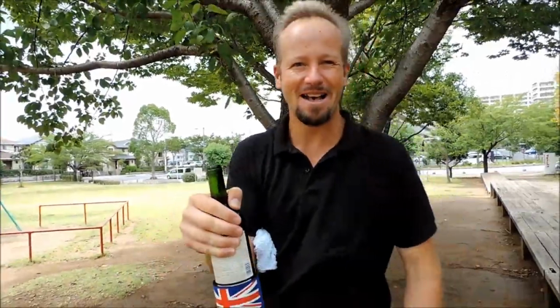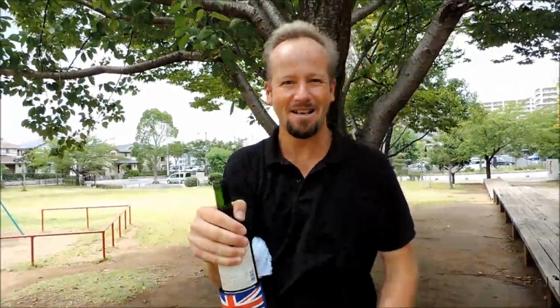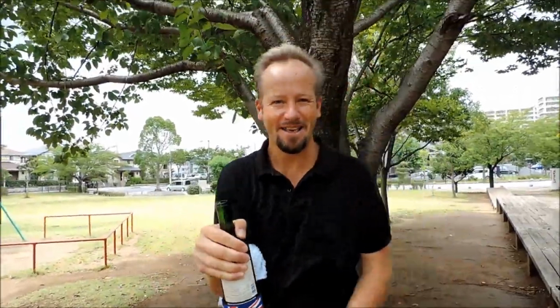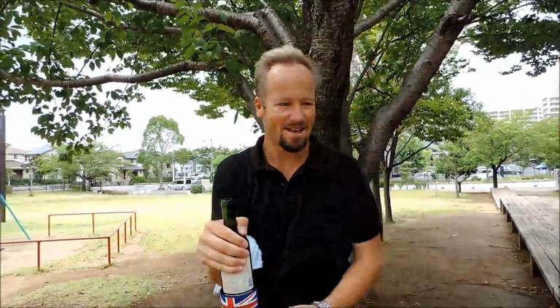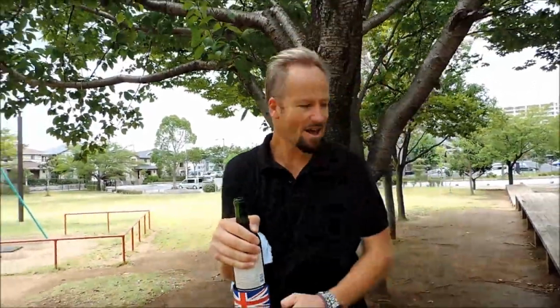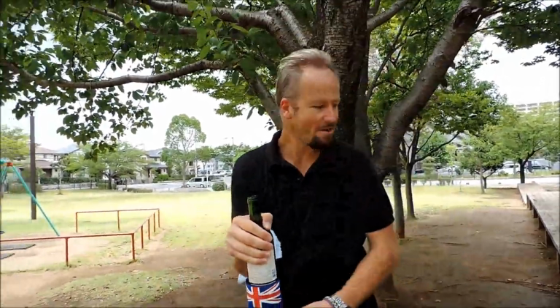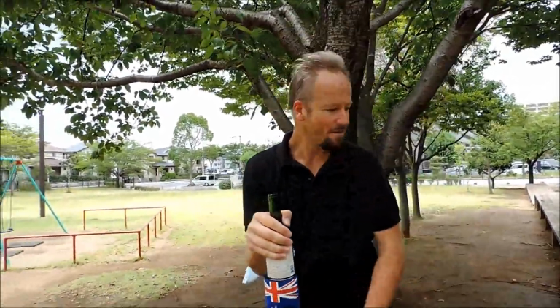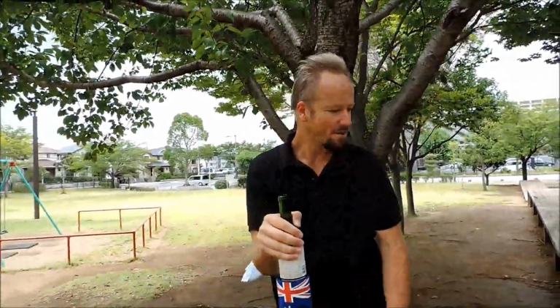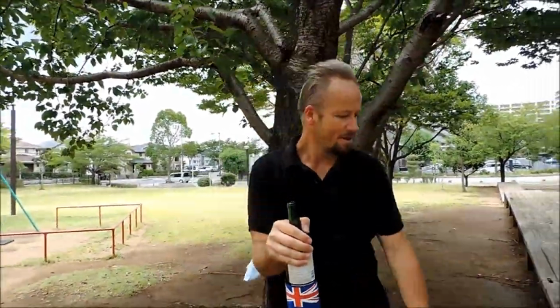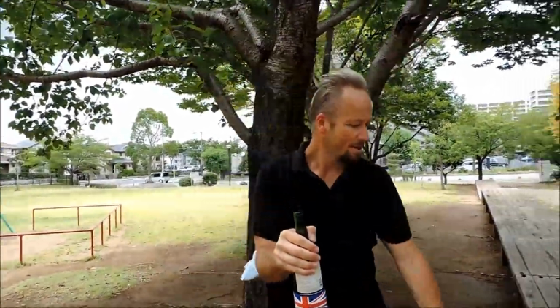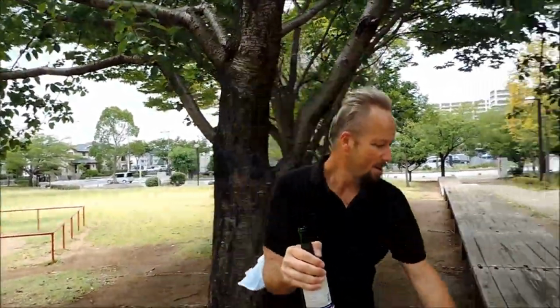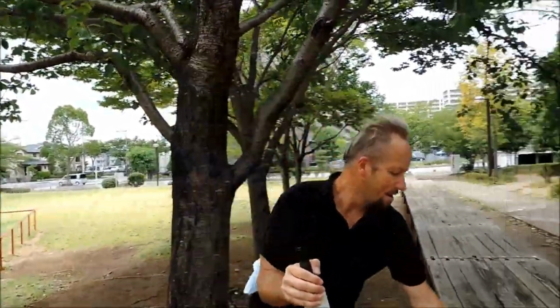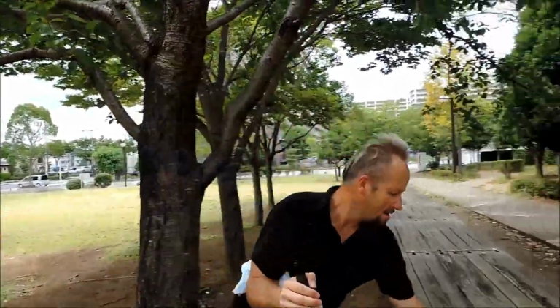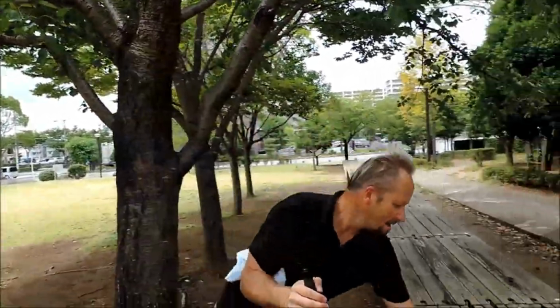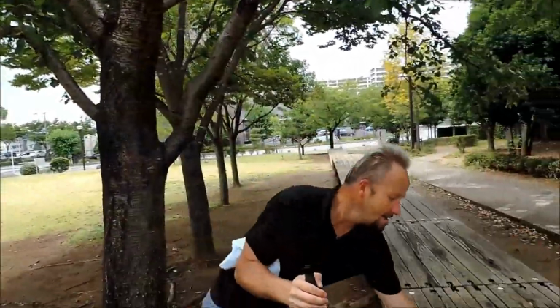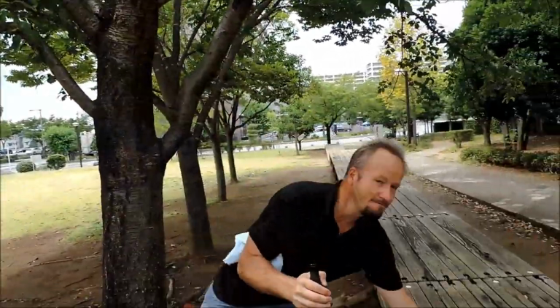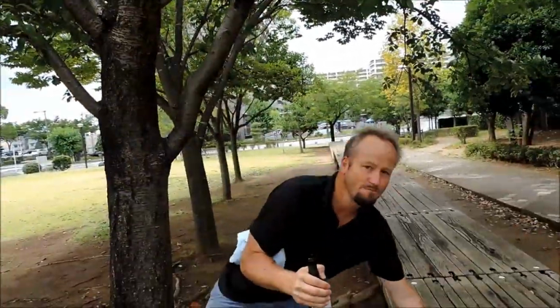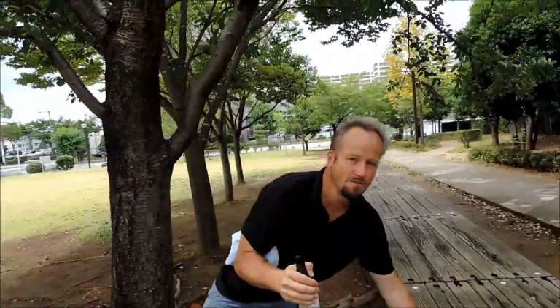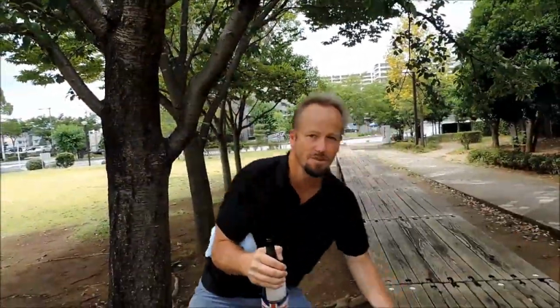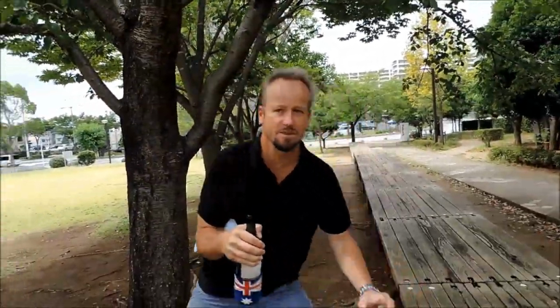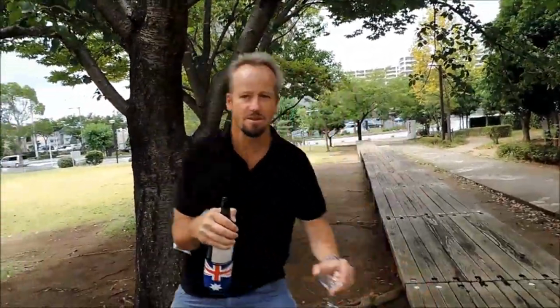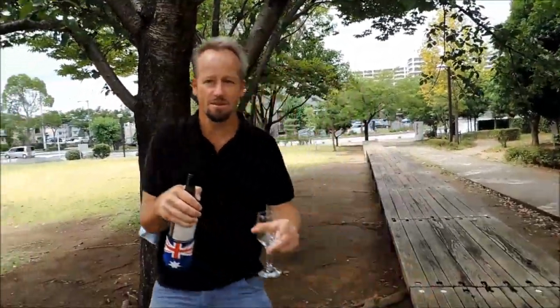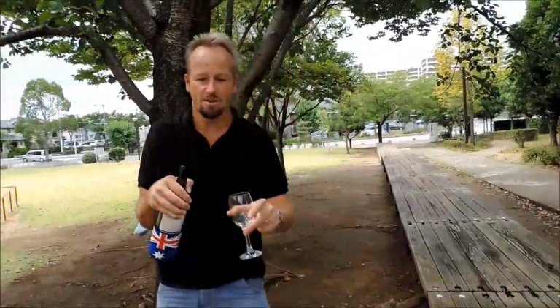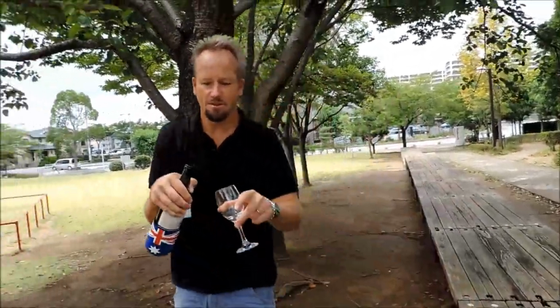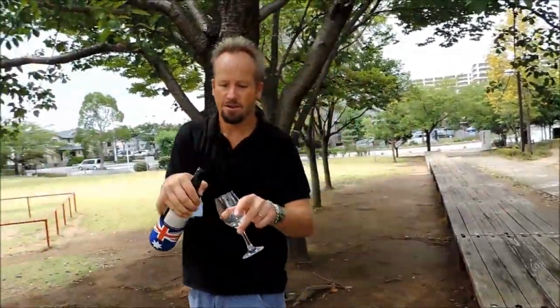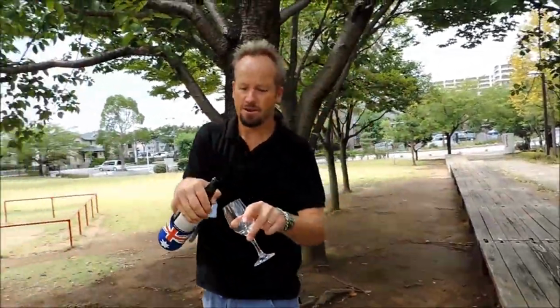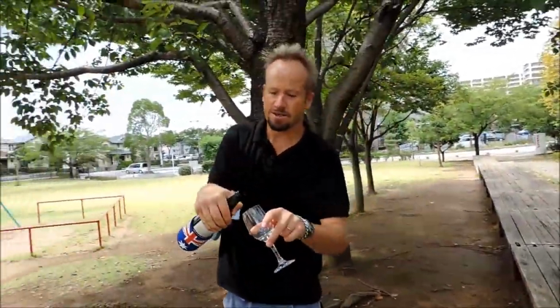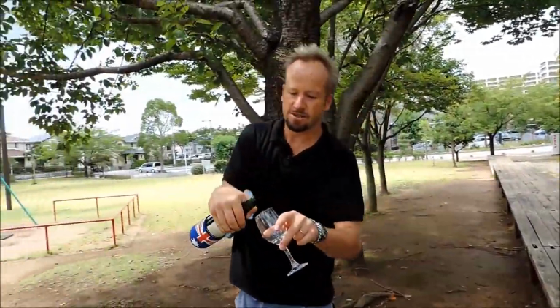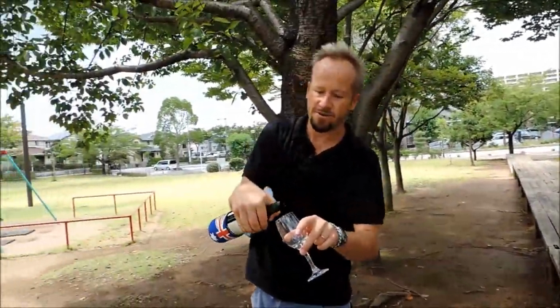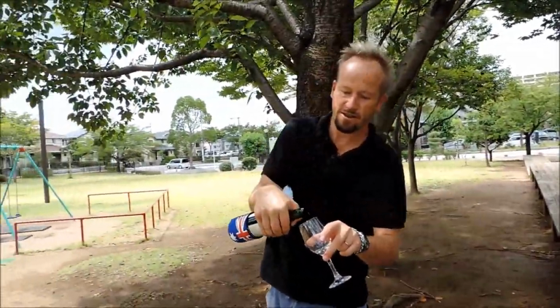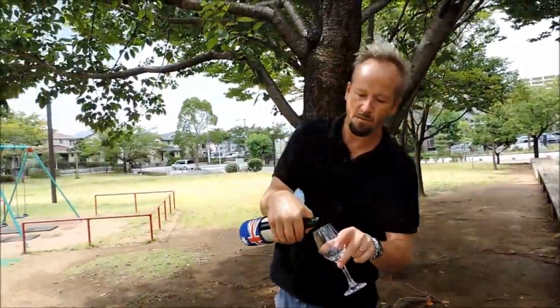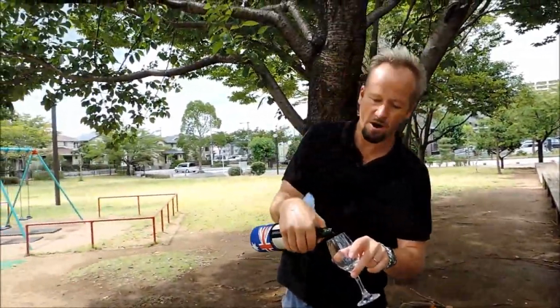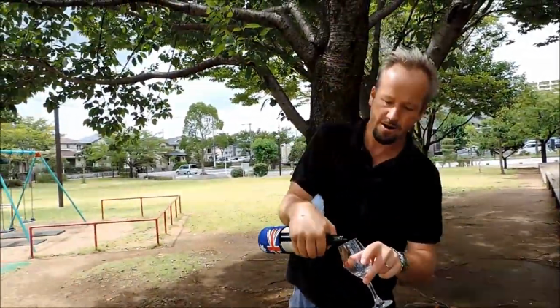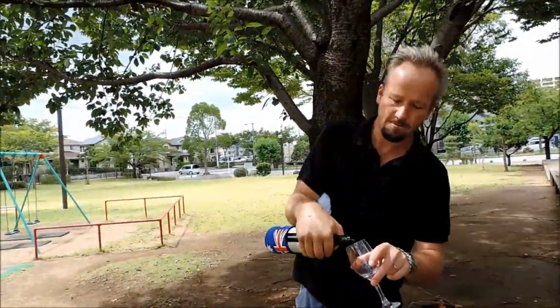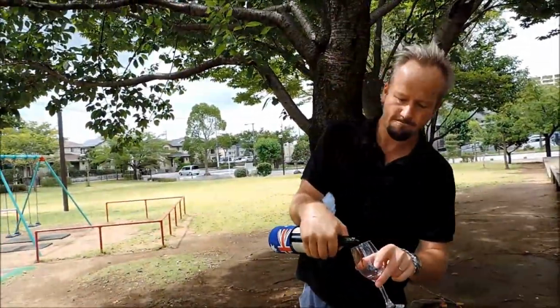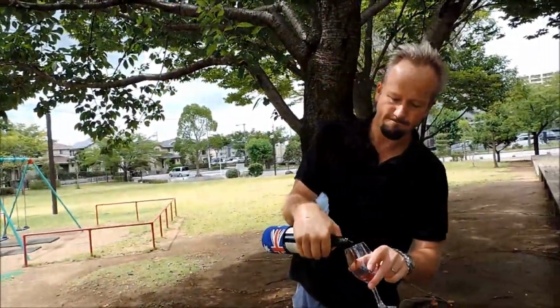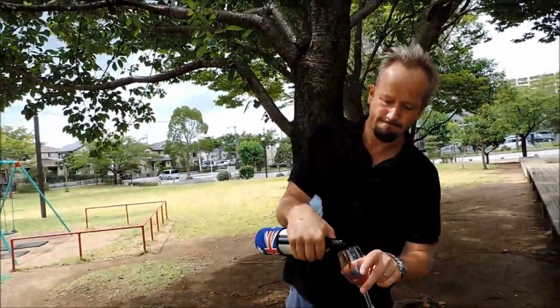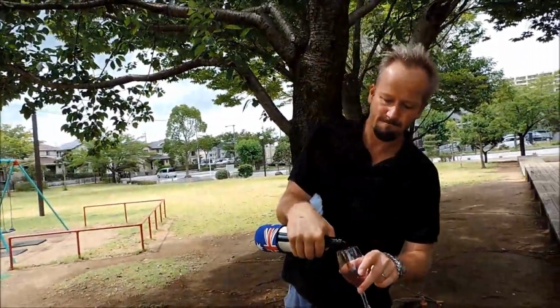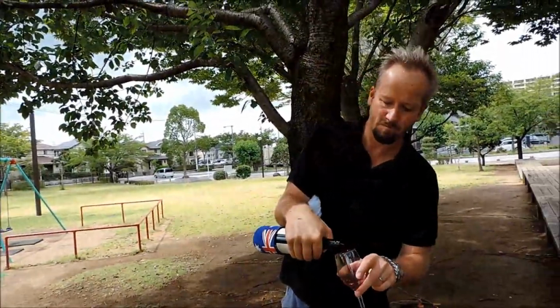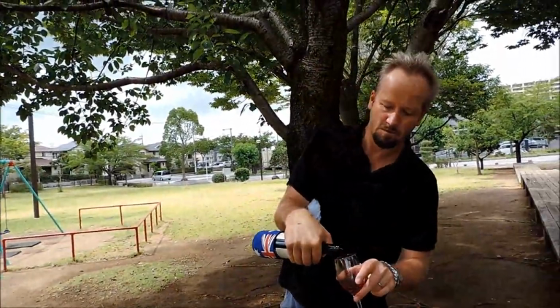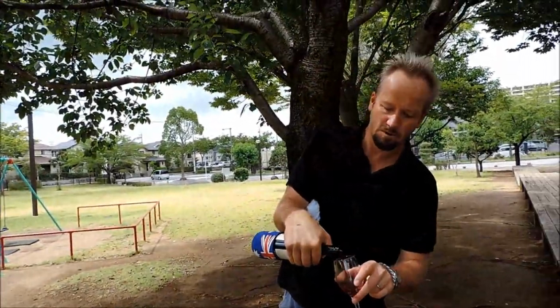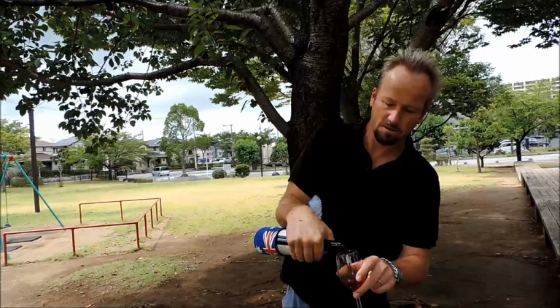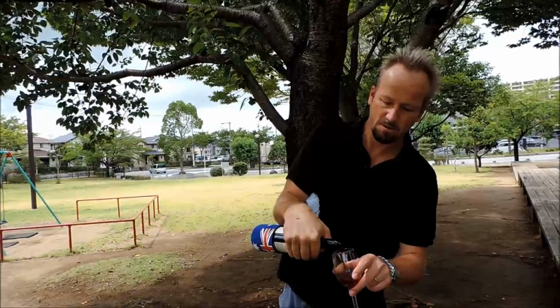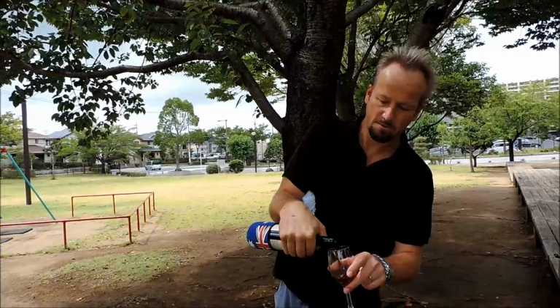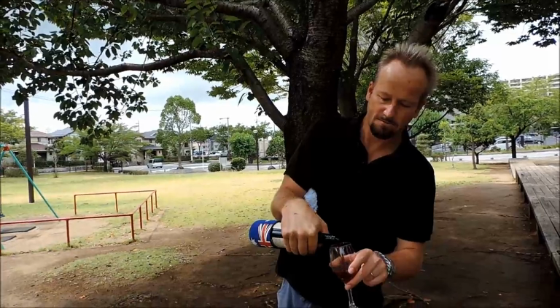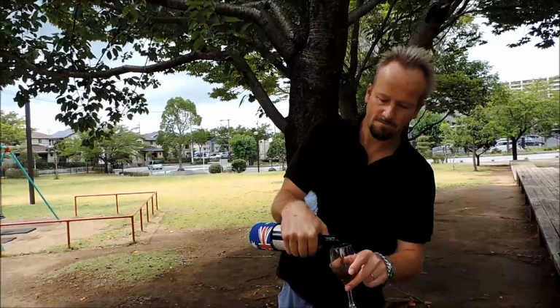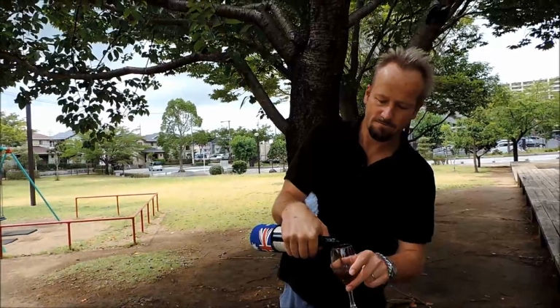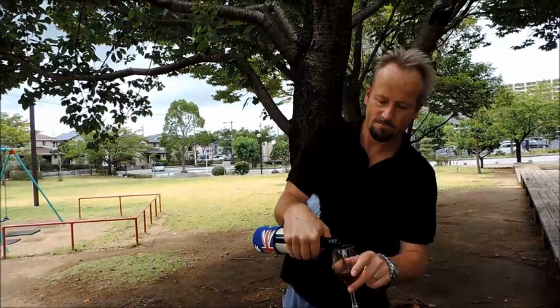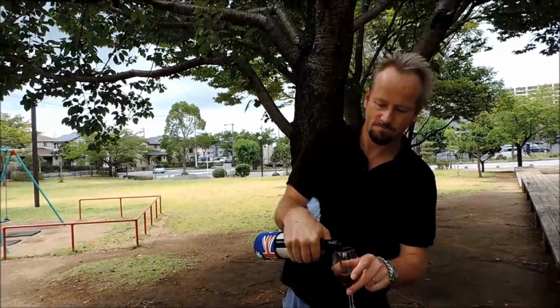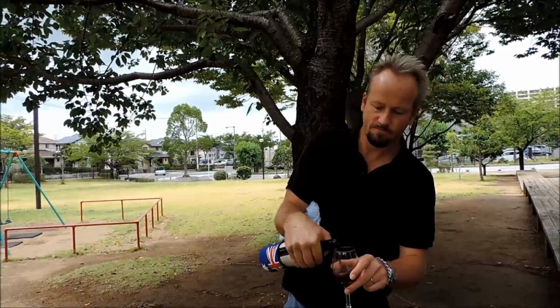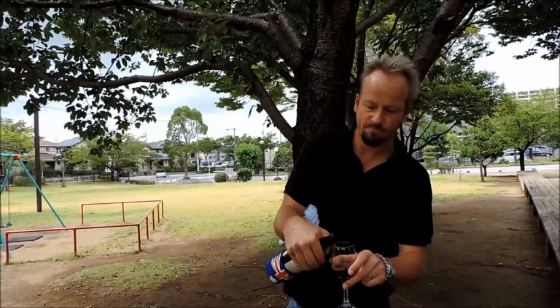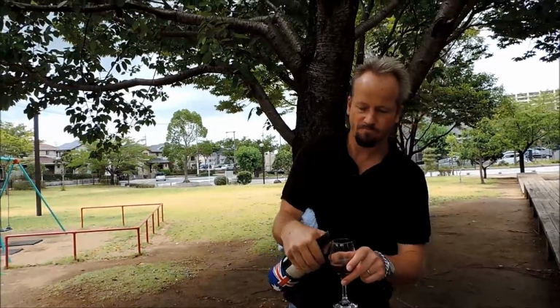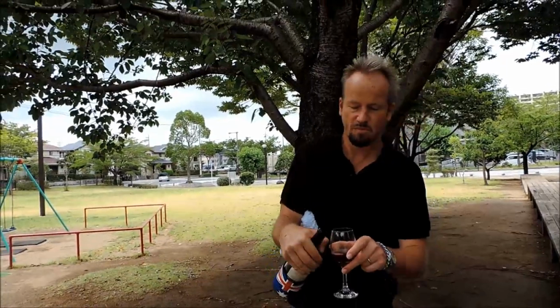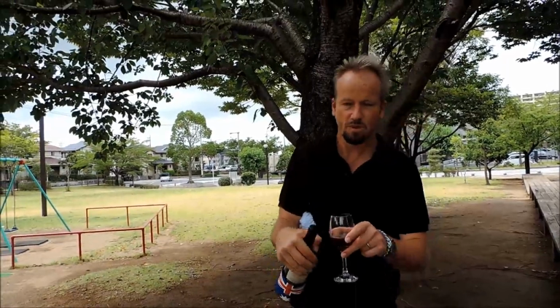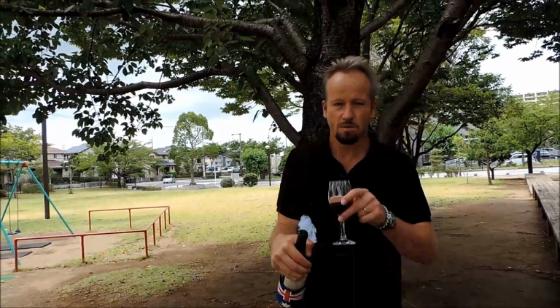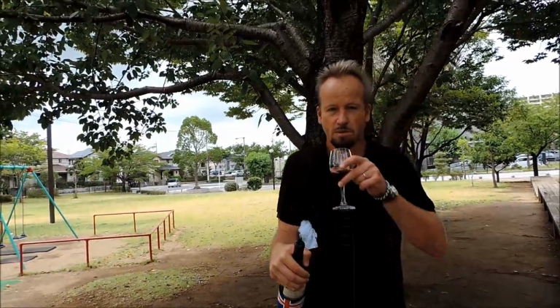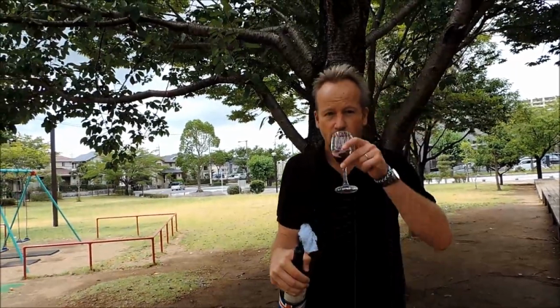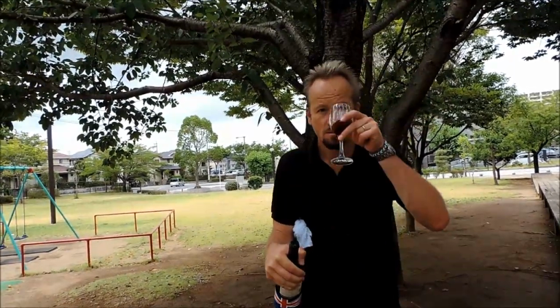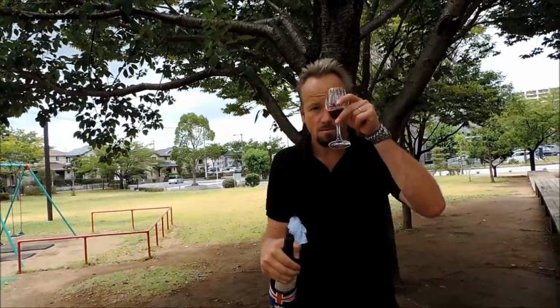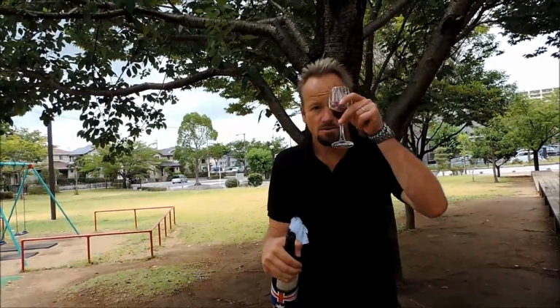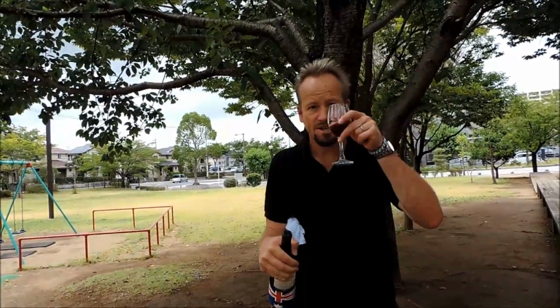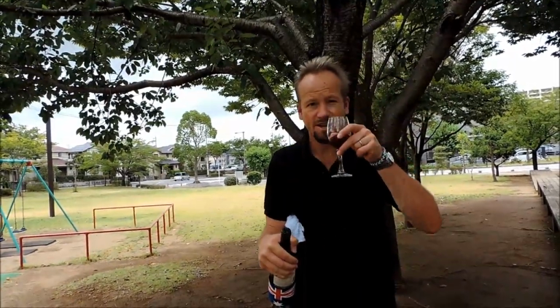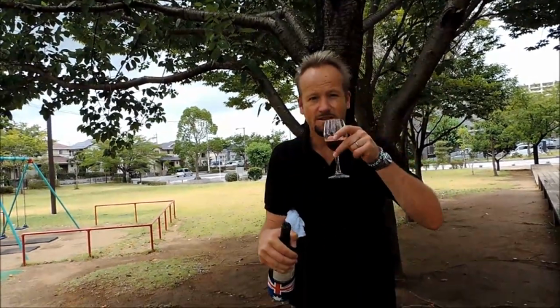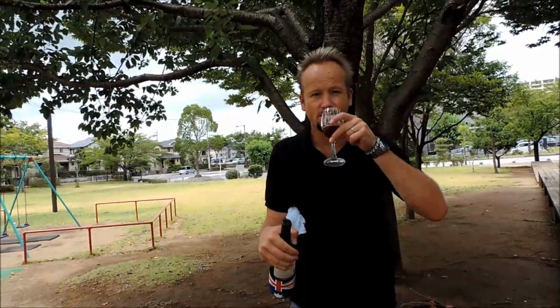There you go. And then you can just drink the wine. Cheers!